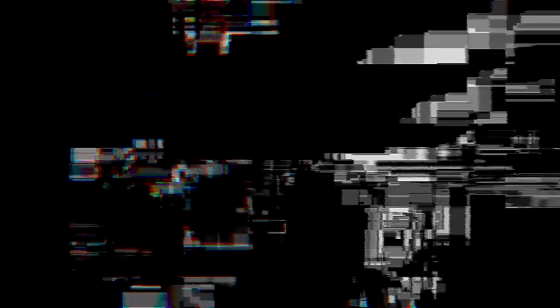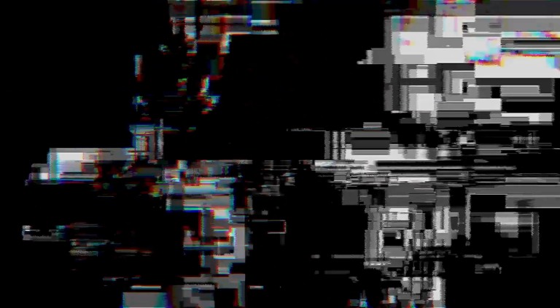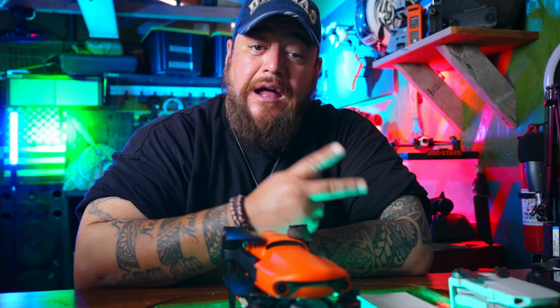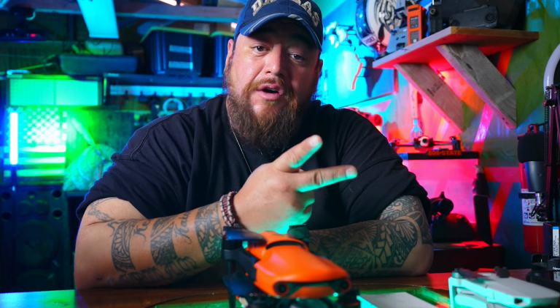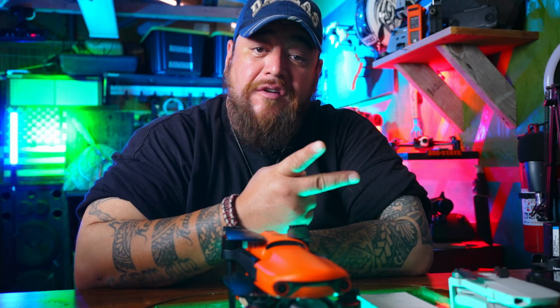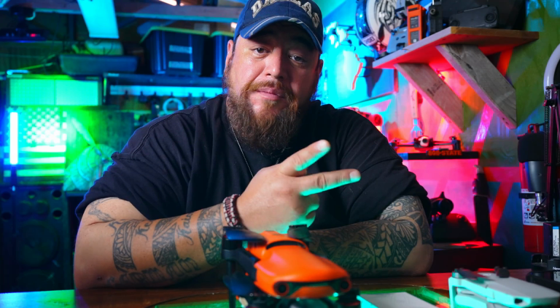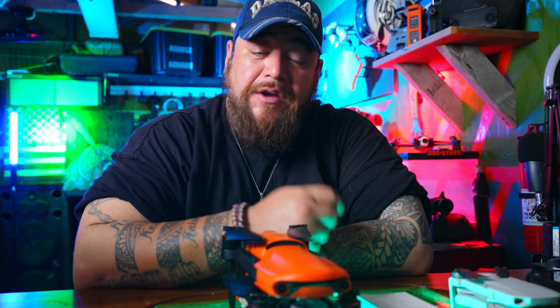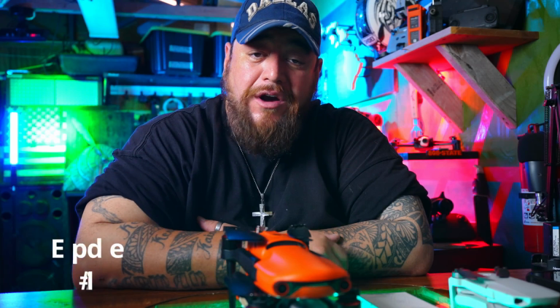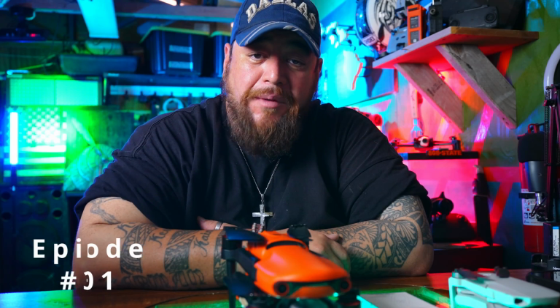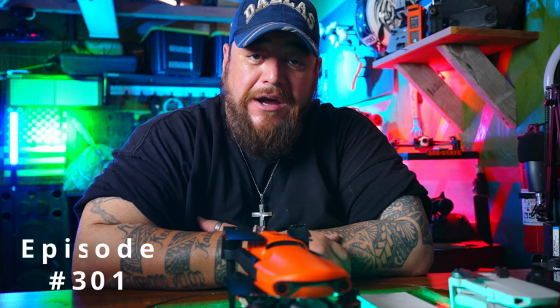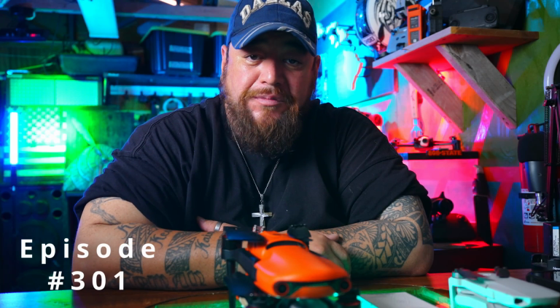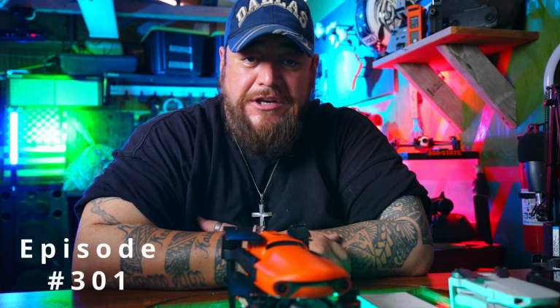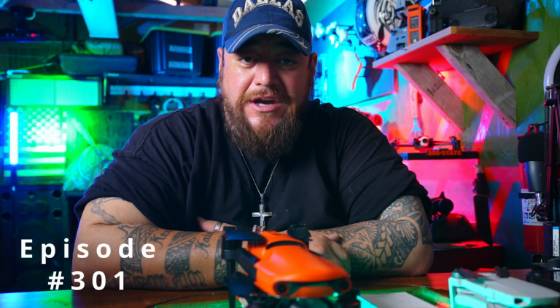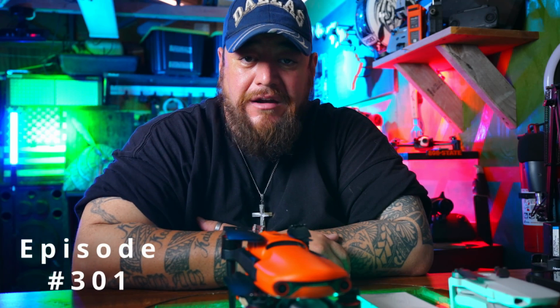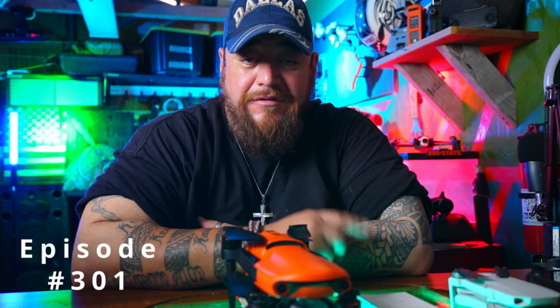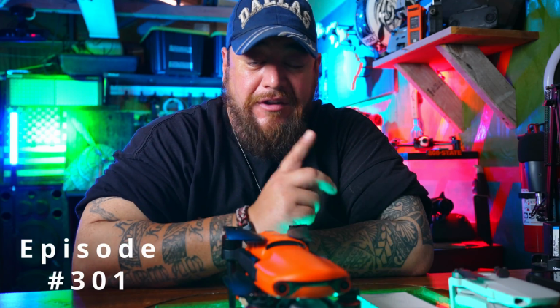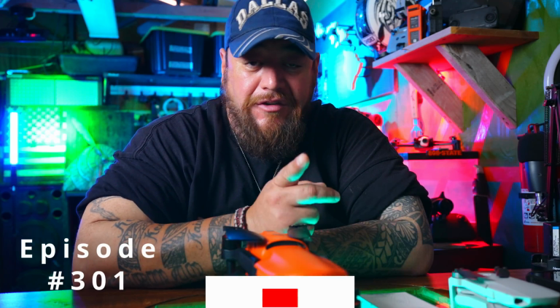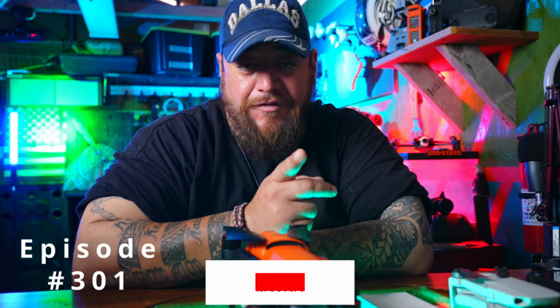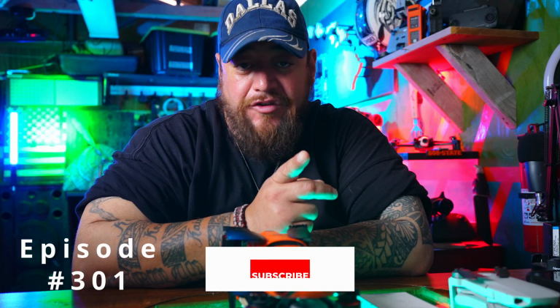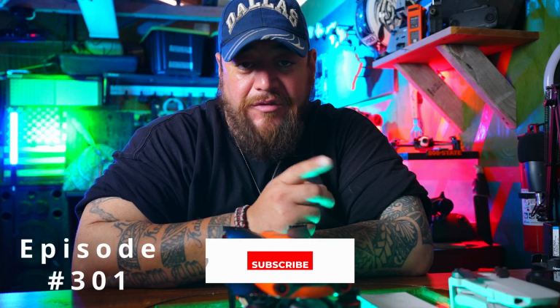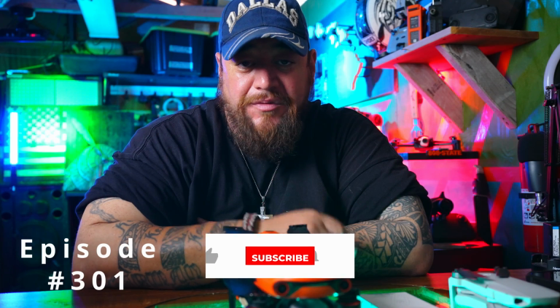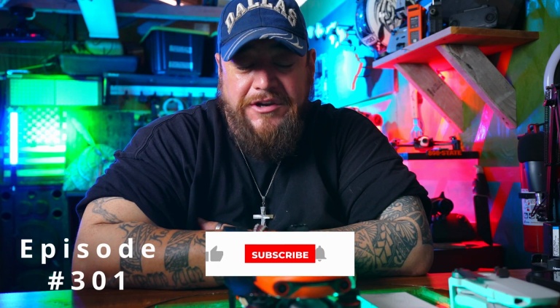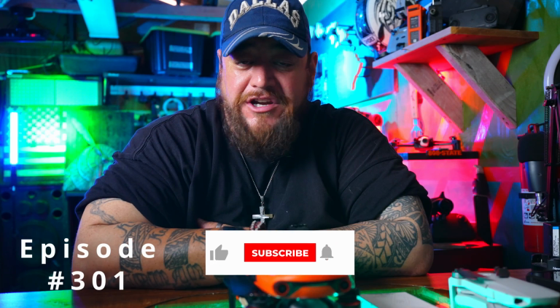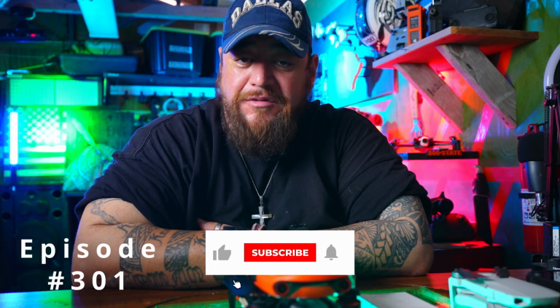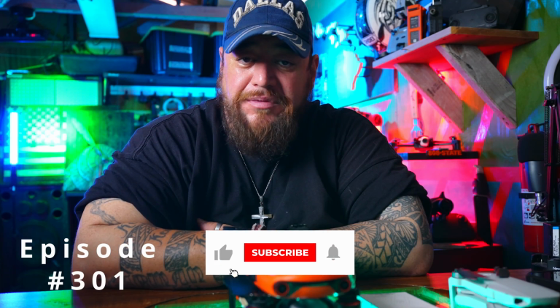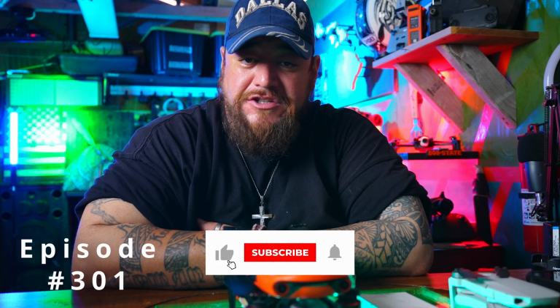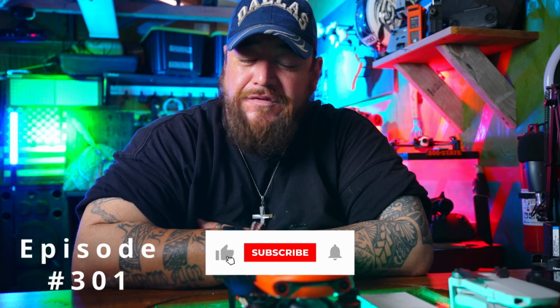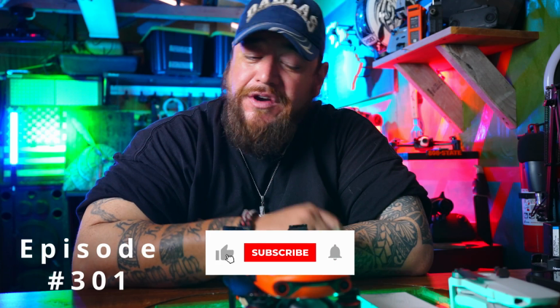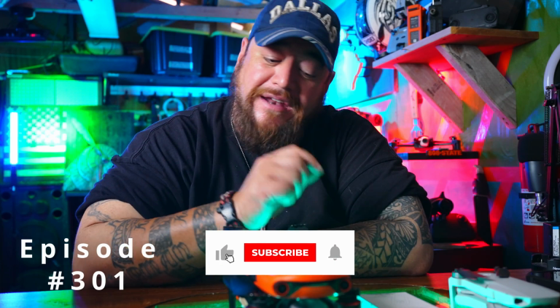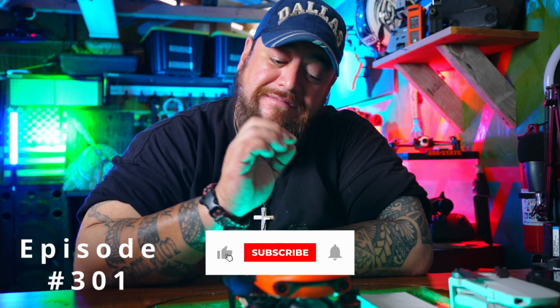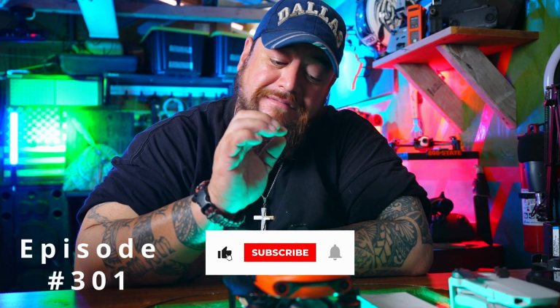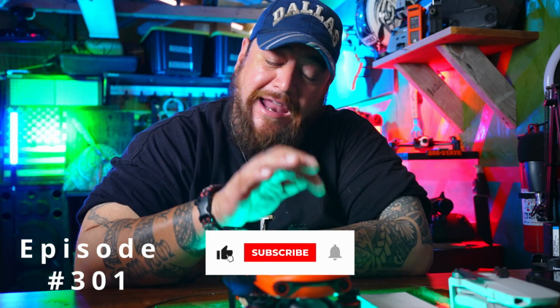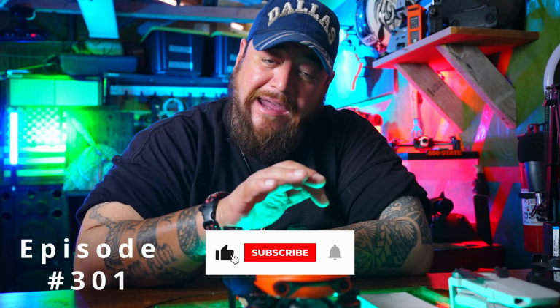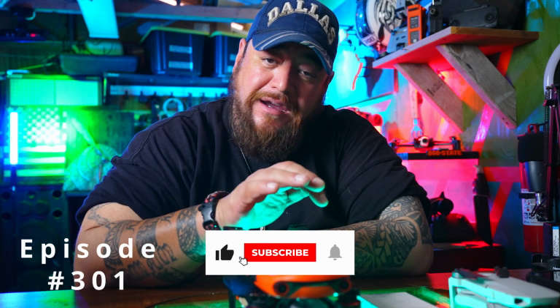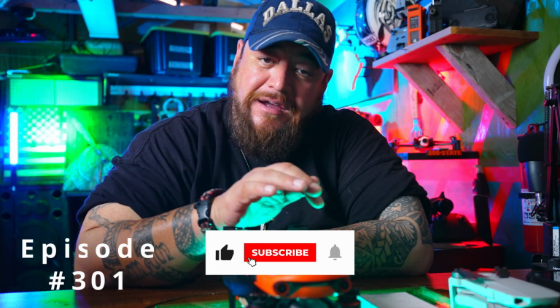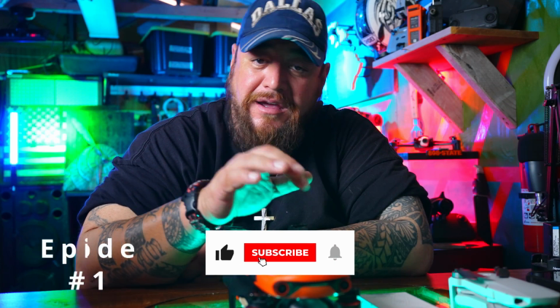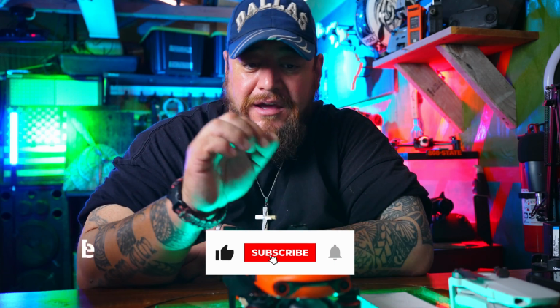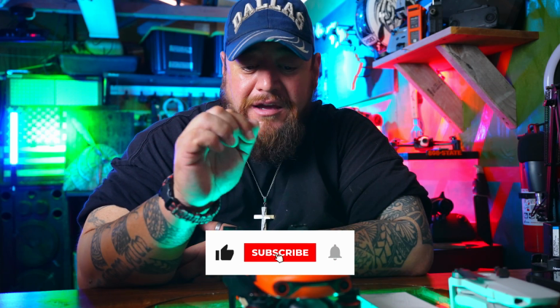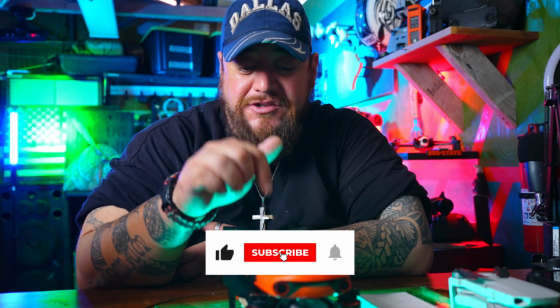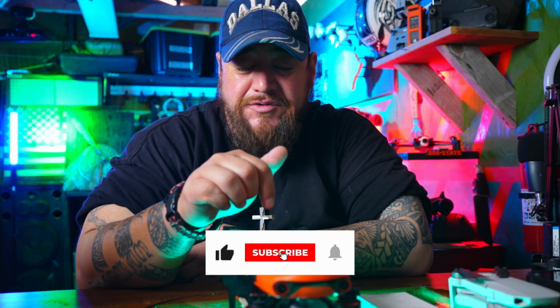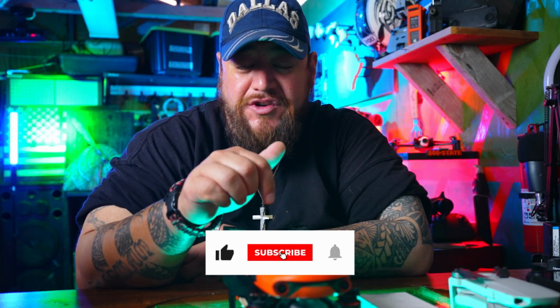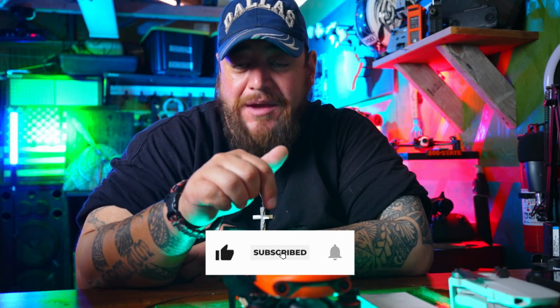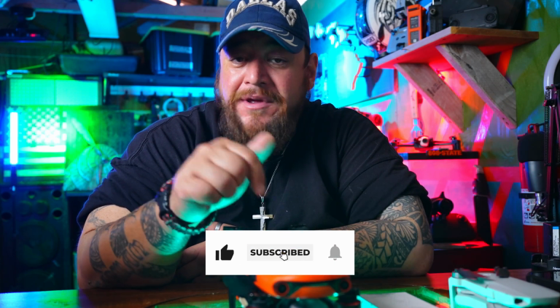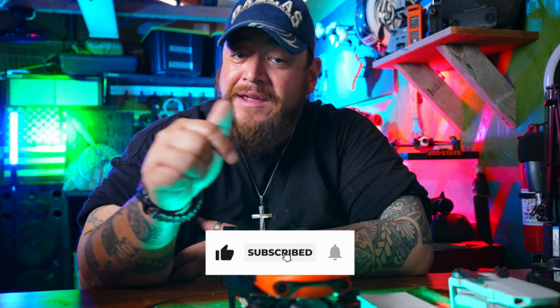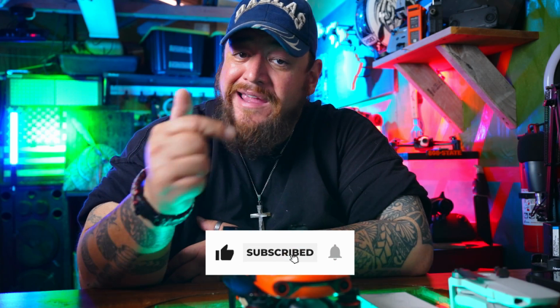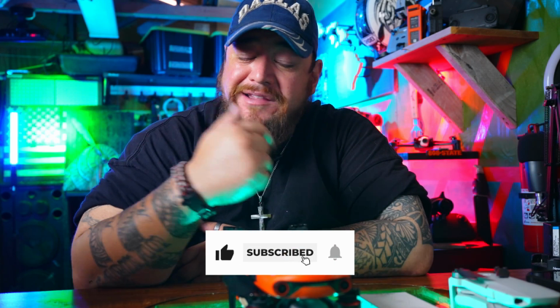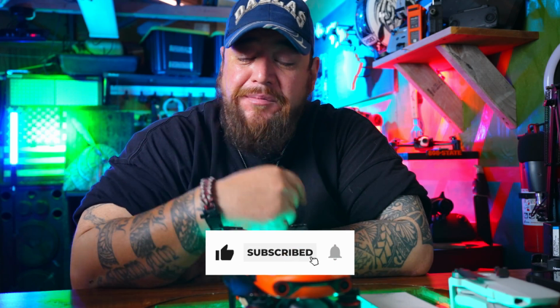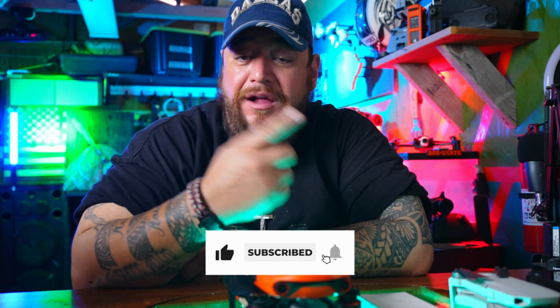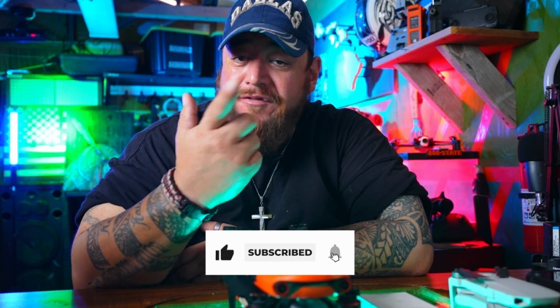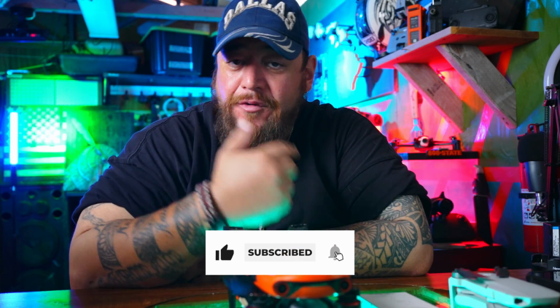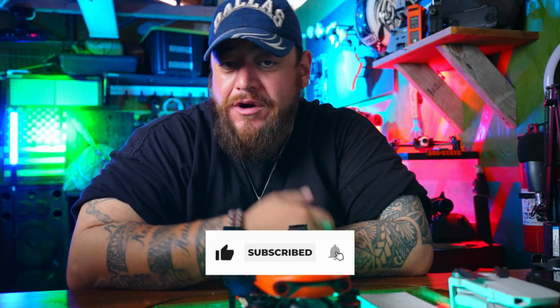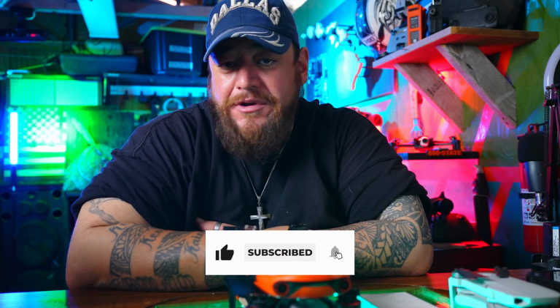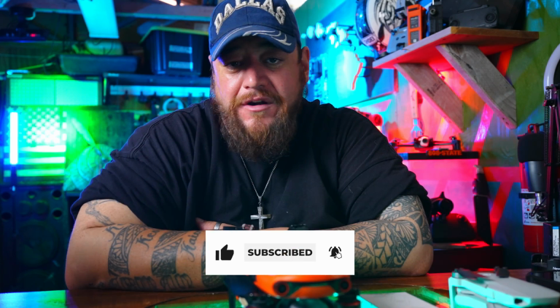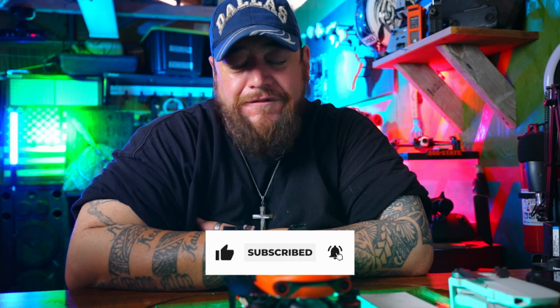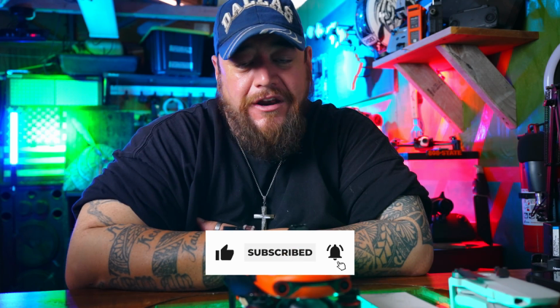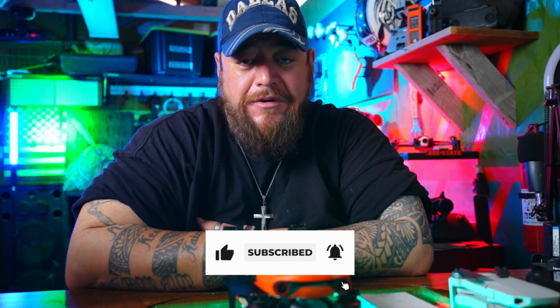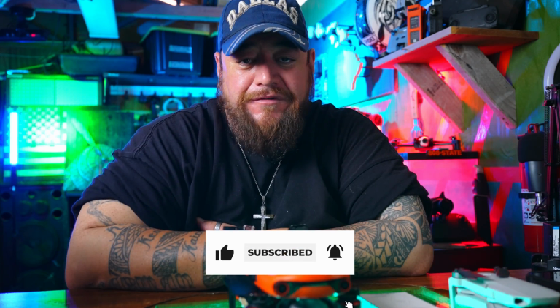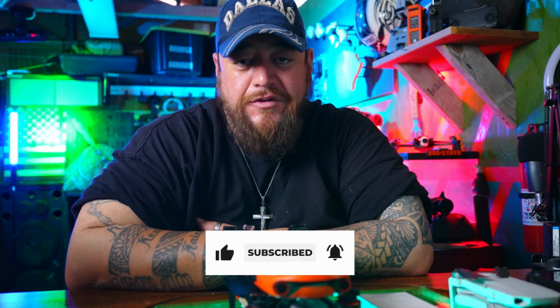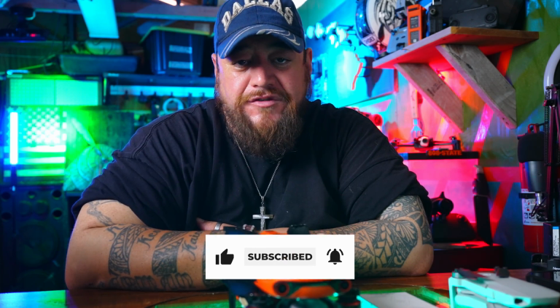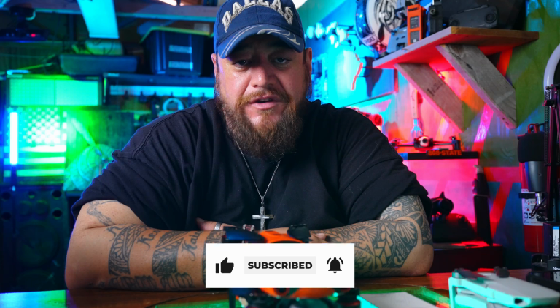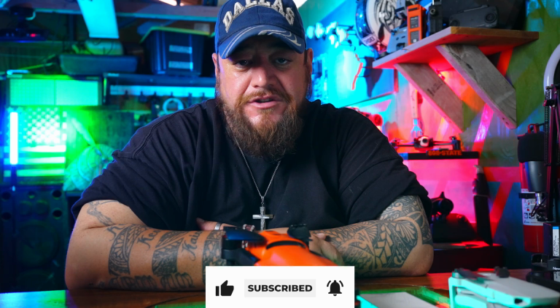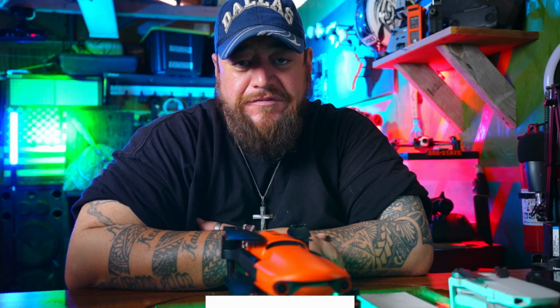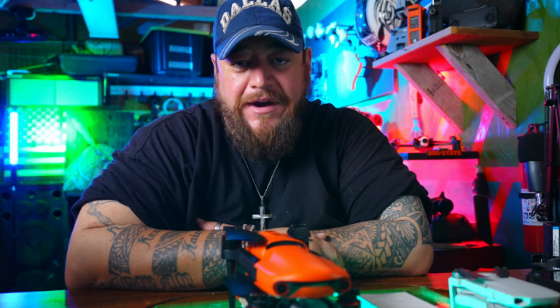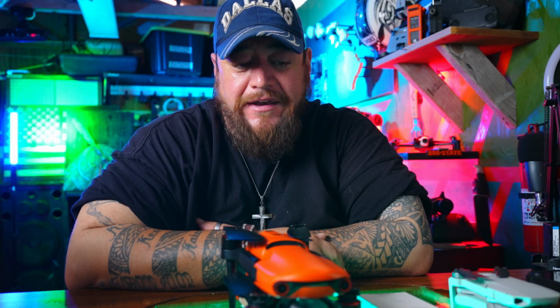Hello everybody, welcome back to my channel. If this is the first time on my channel, please don't forget to like, subscribe, and hit the bell if you want to be notified about future videos.